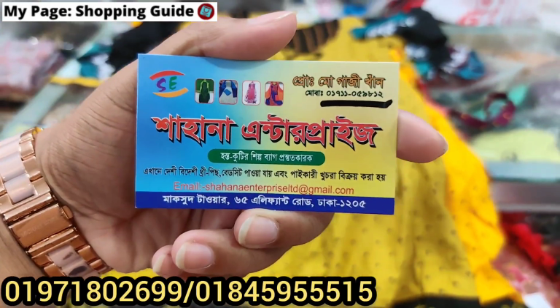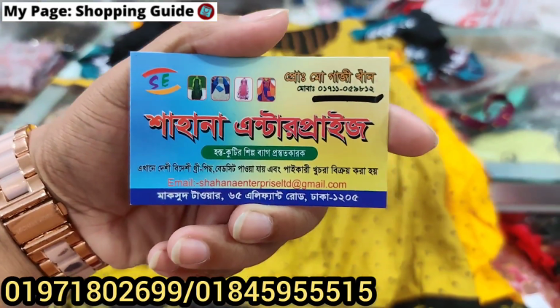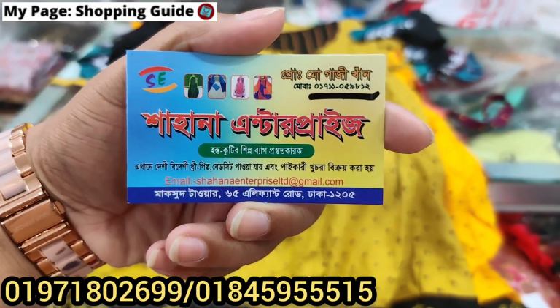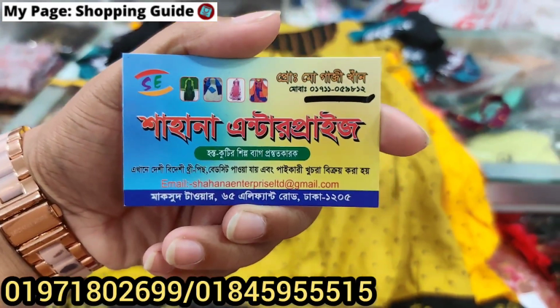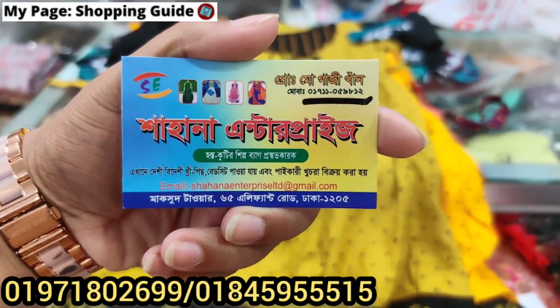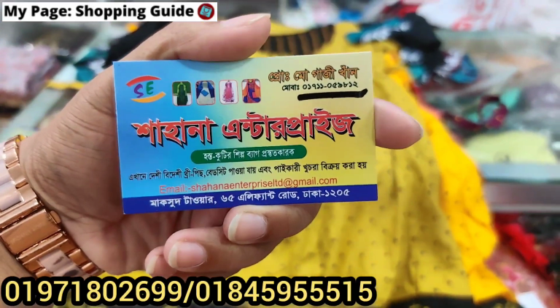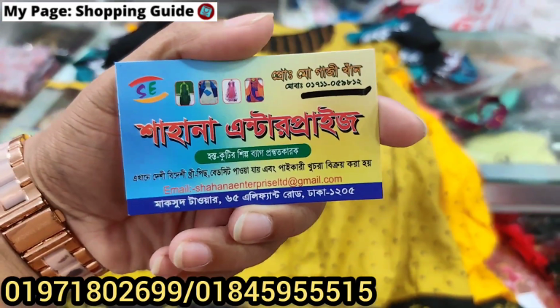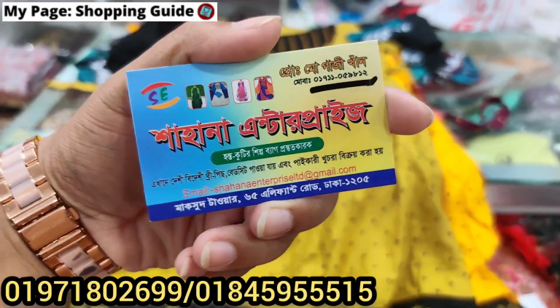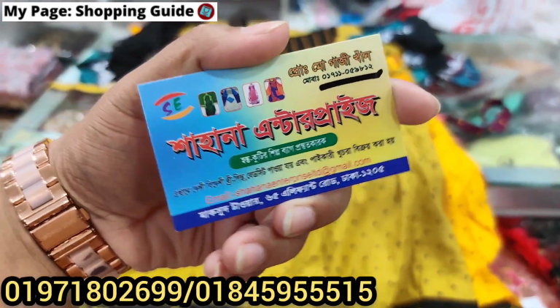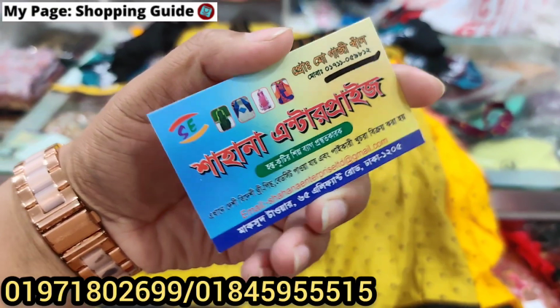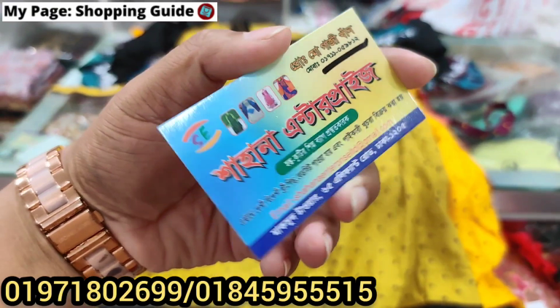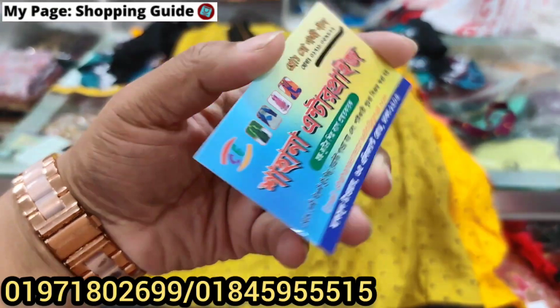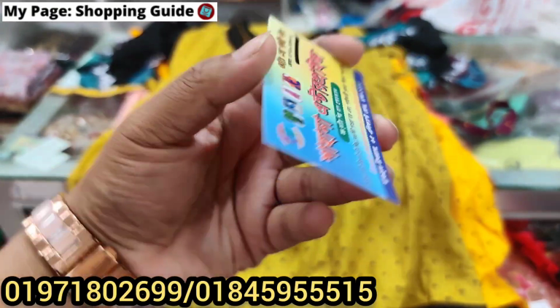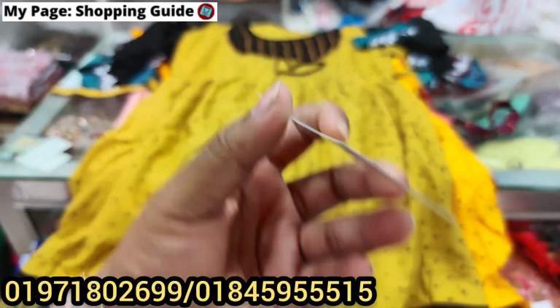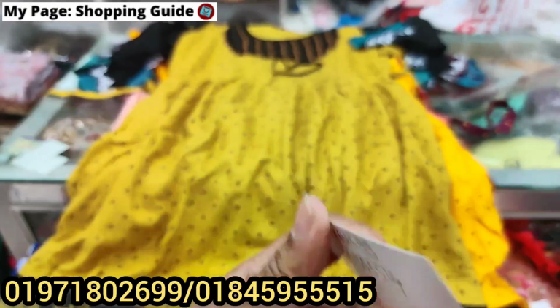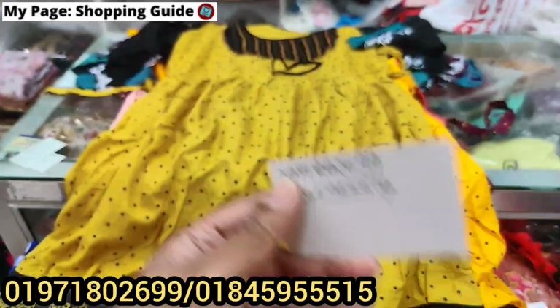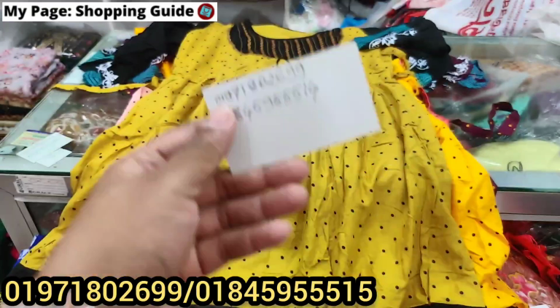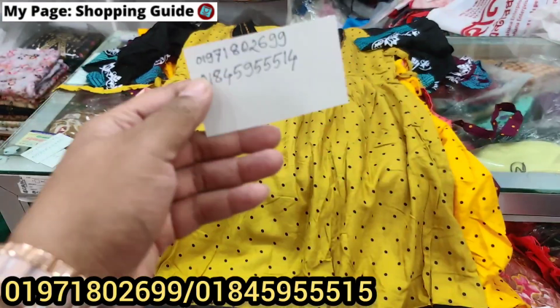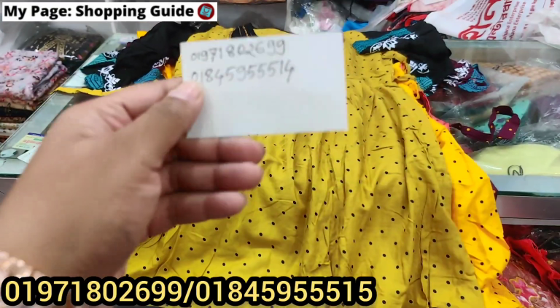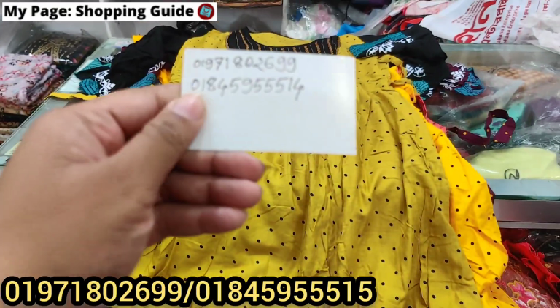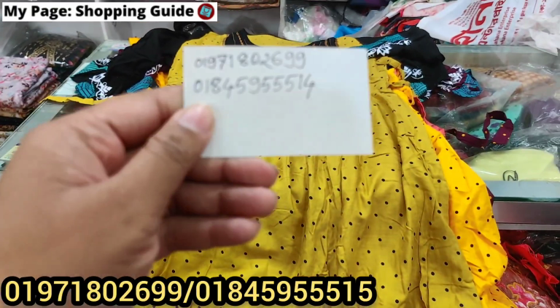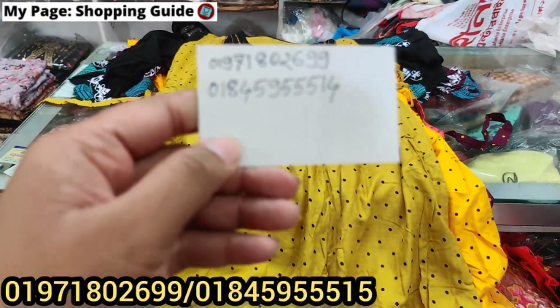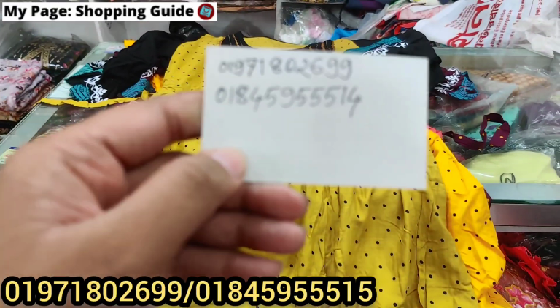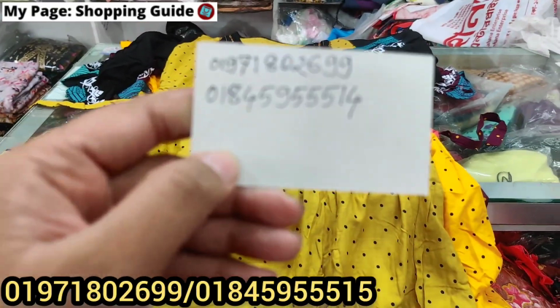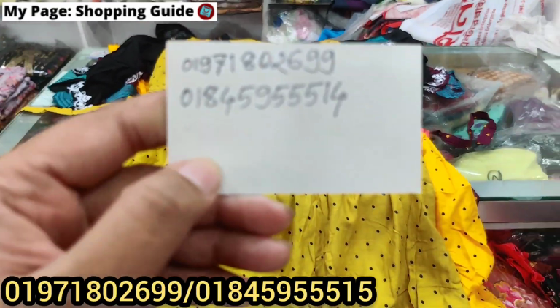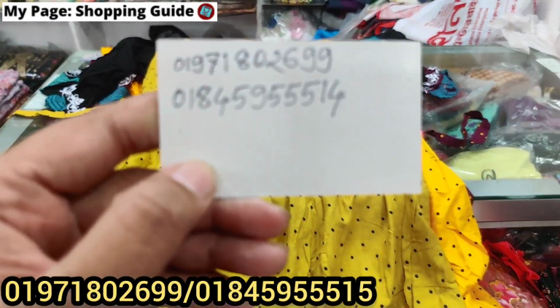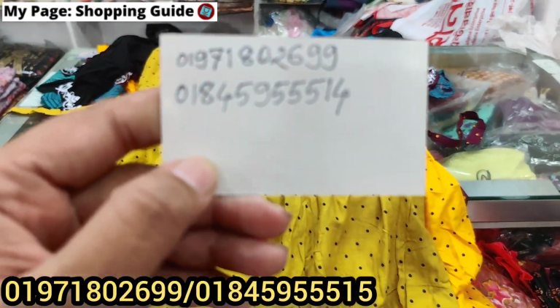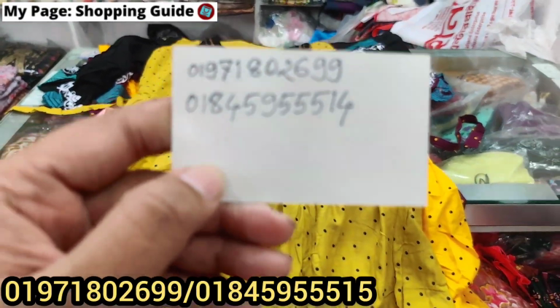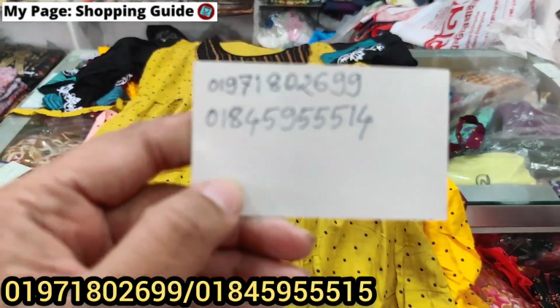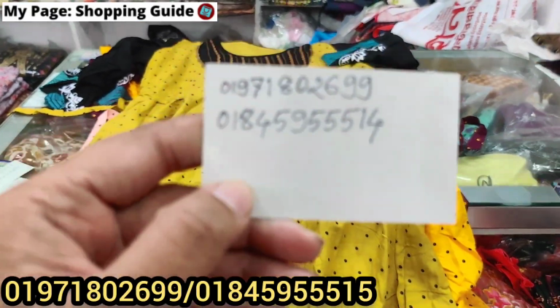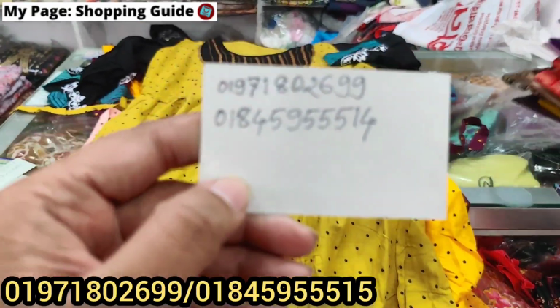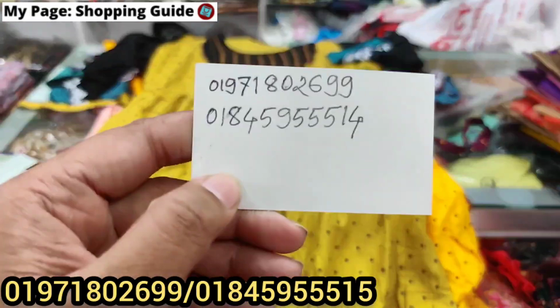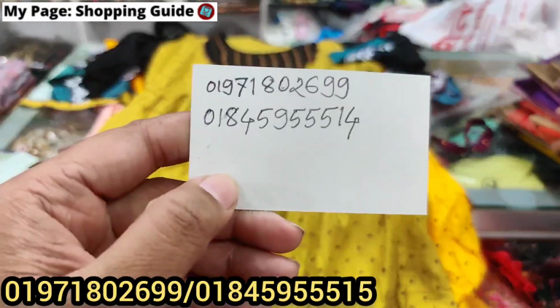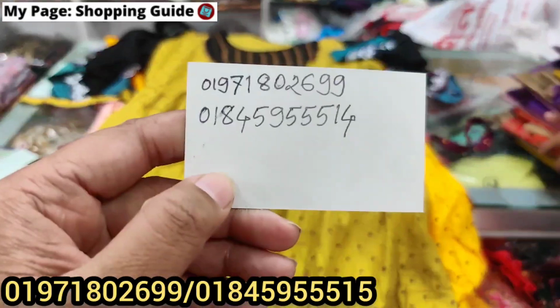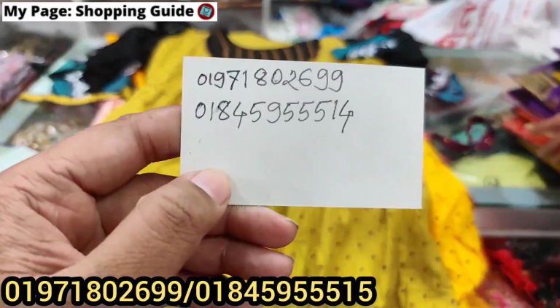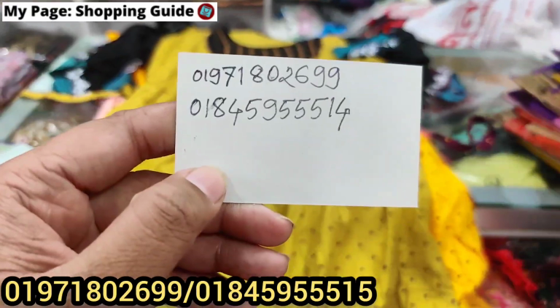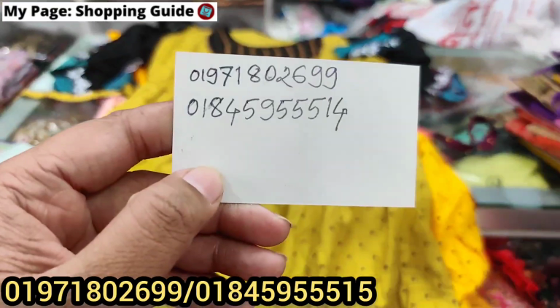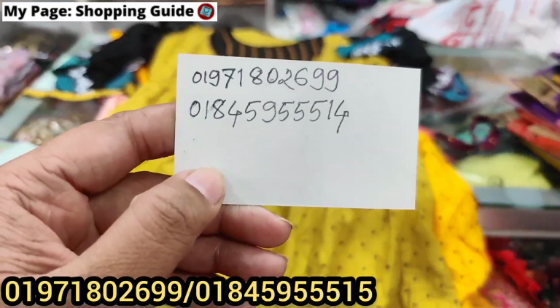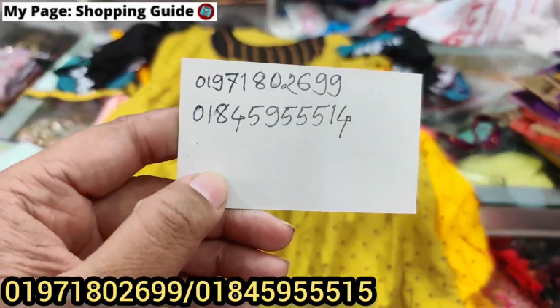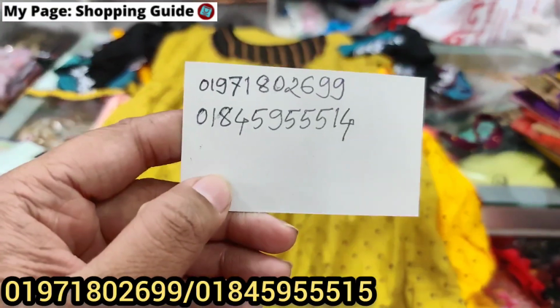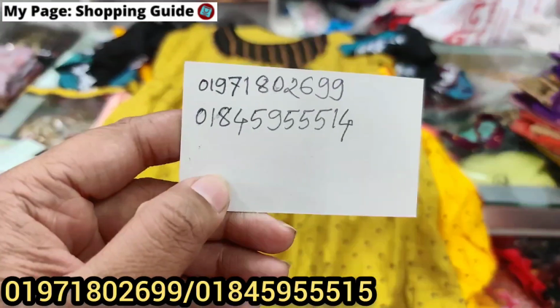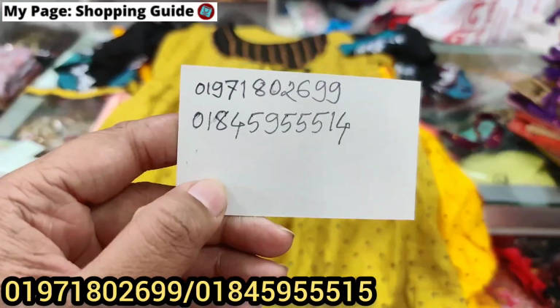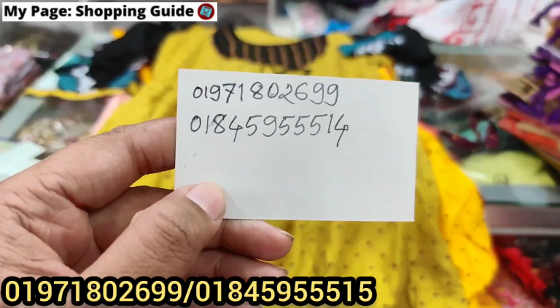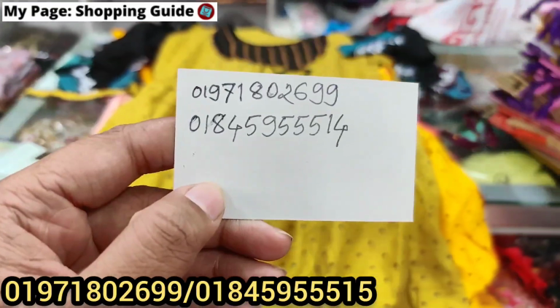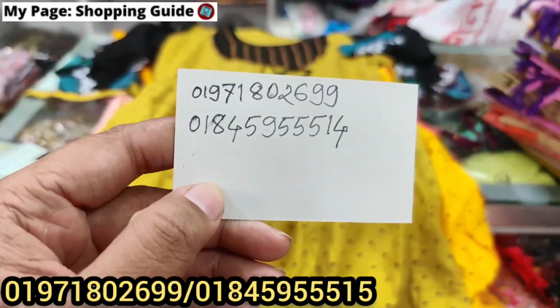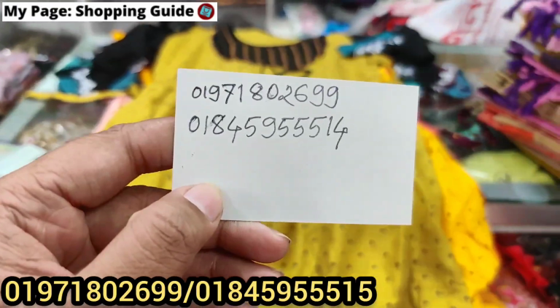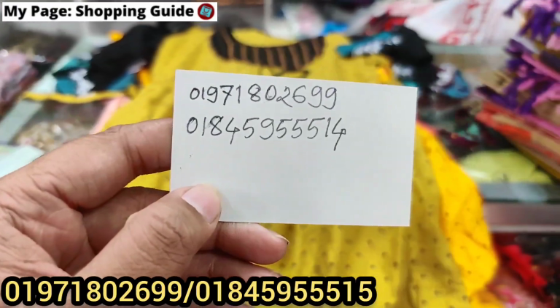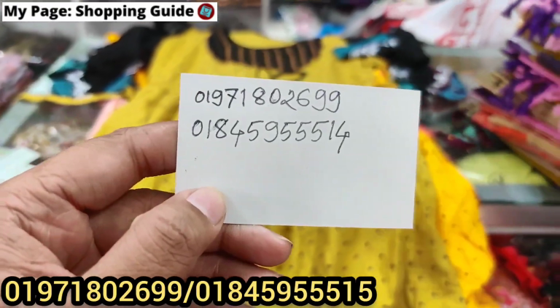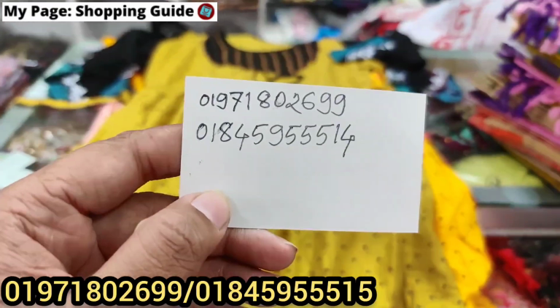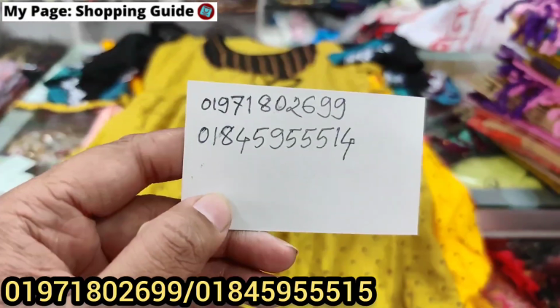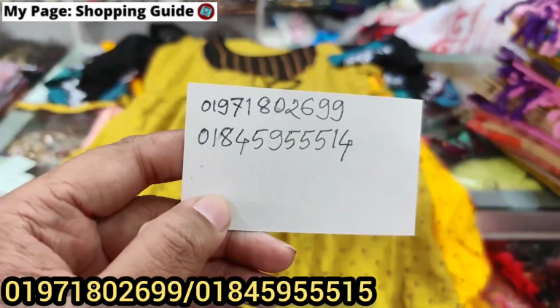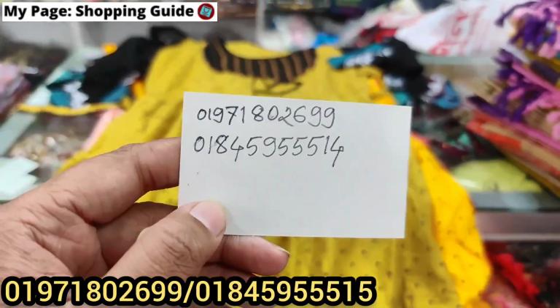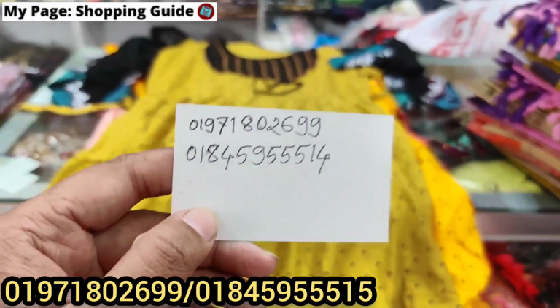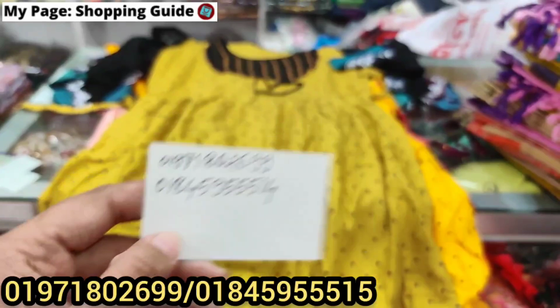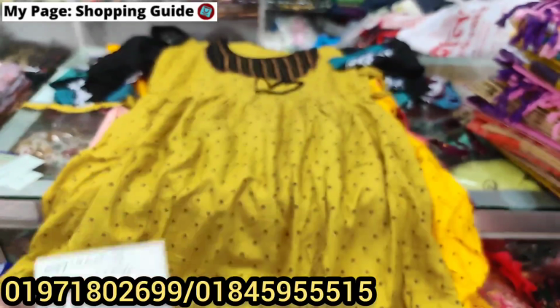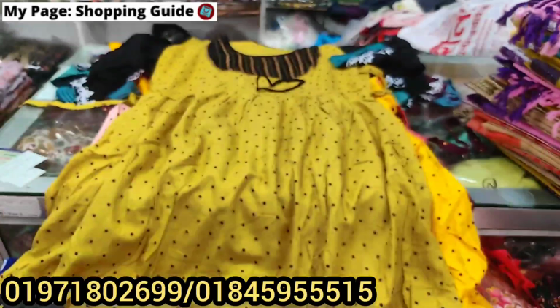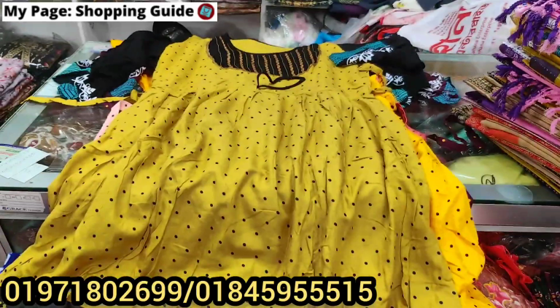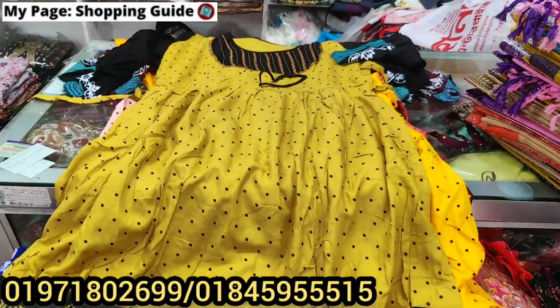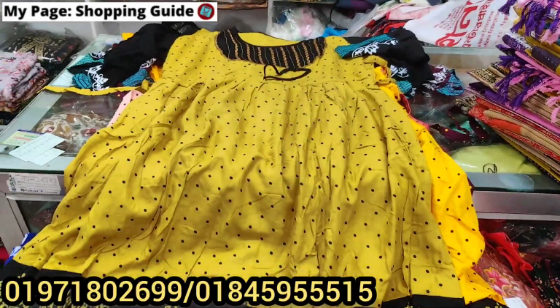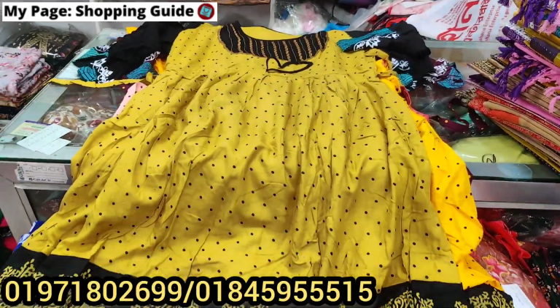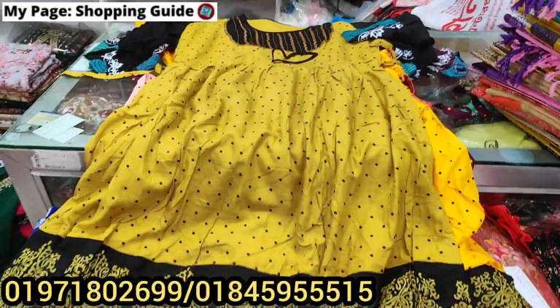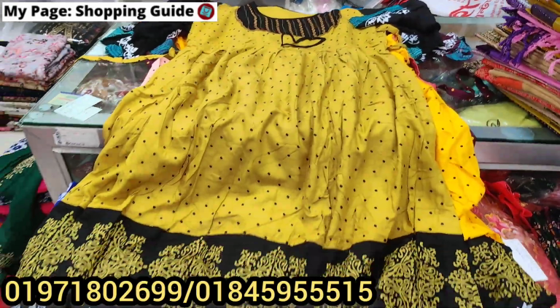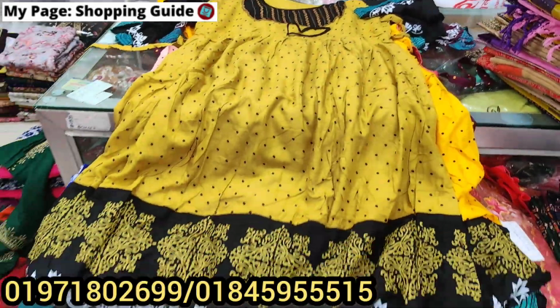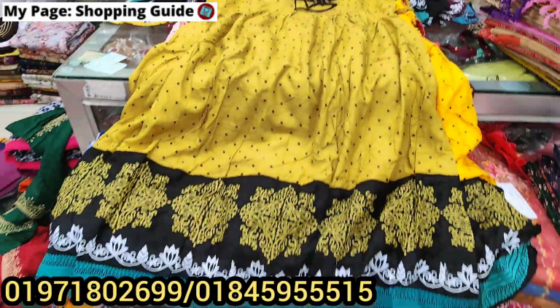If you want to buy retail, you can buy. The number is $200 to buy. Thank you.